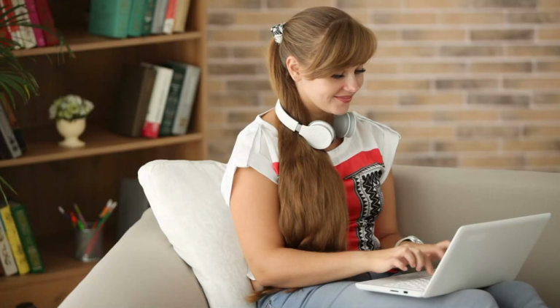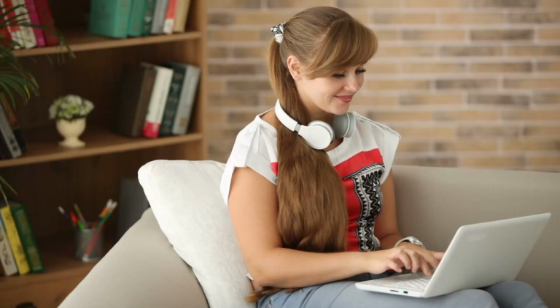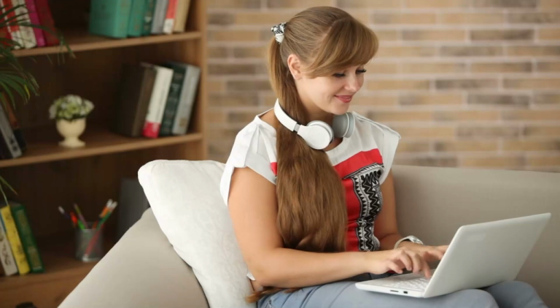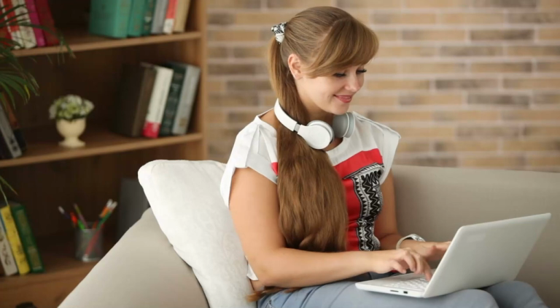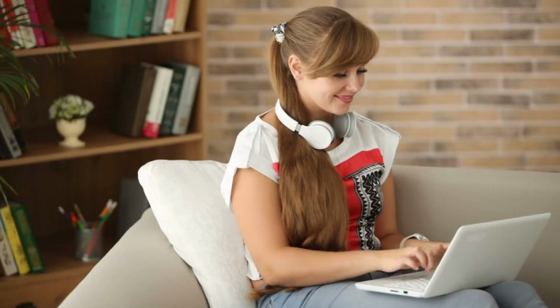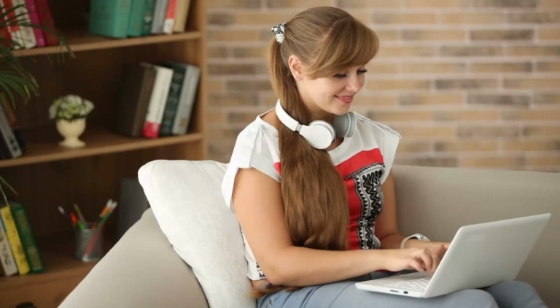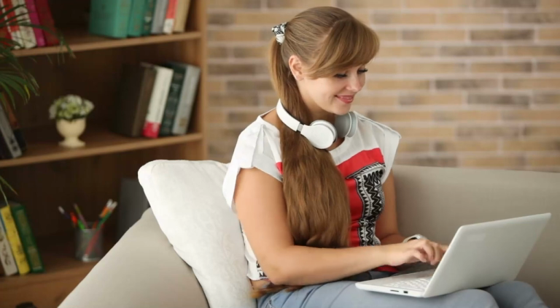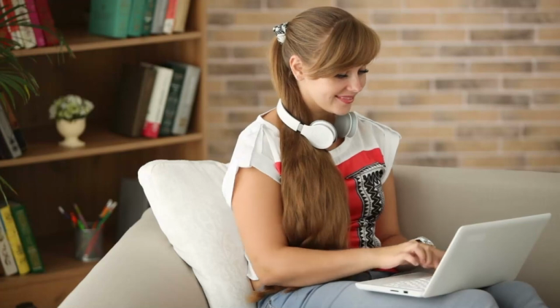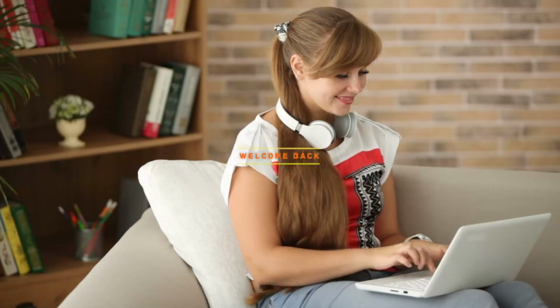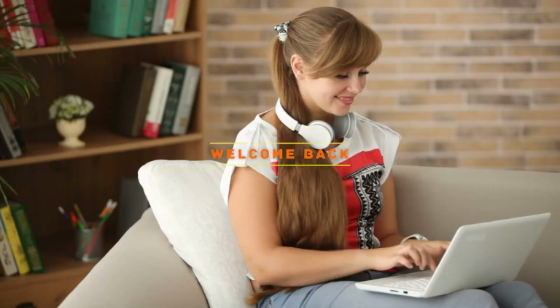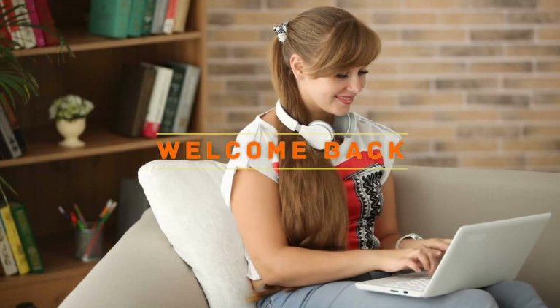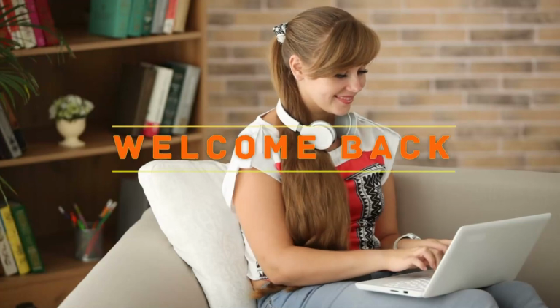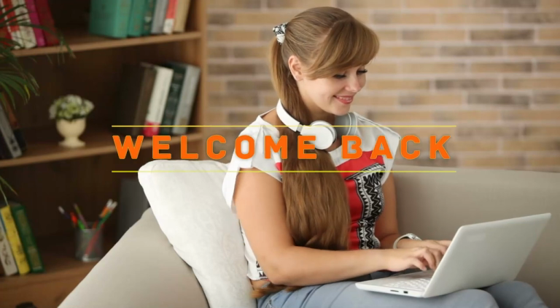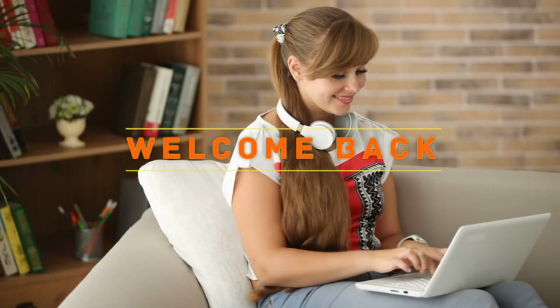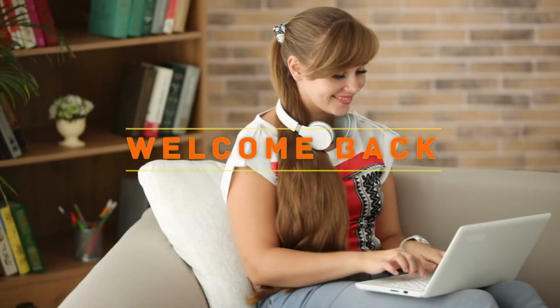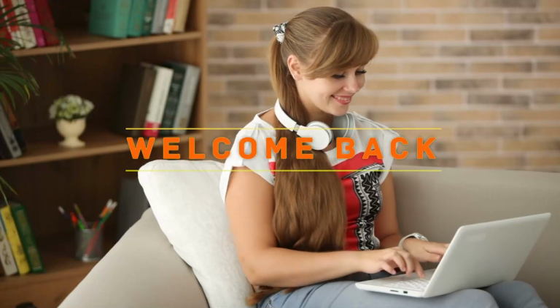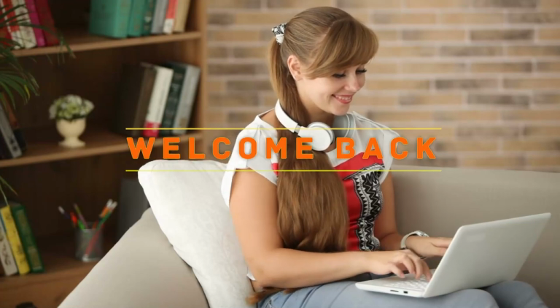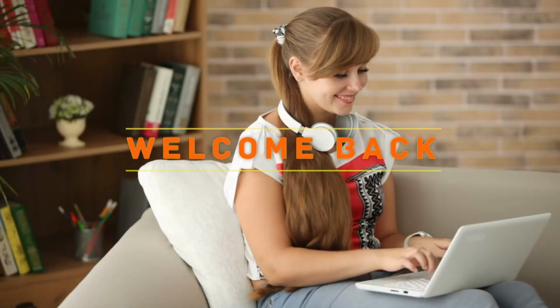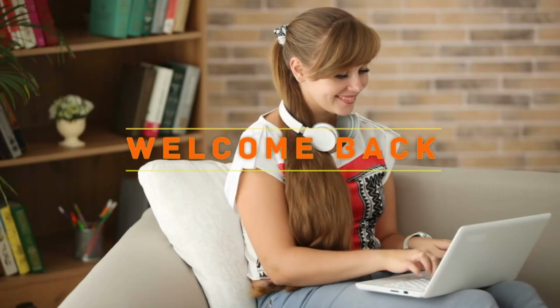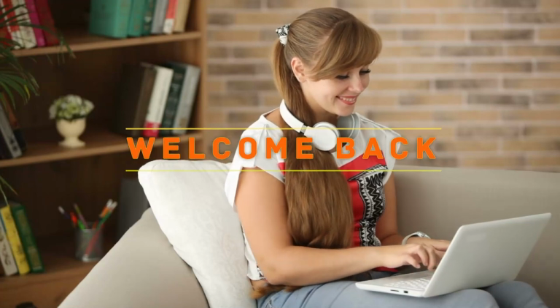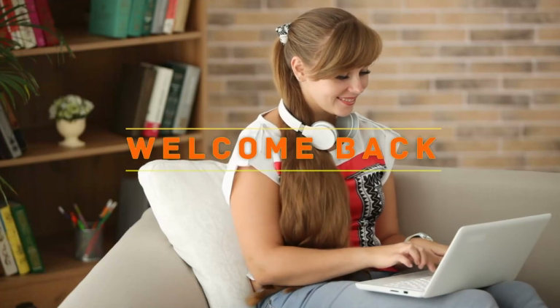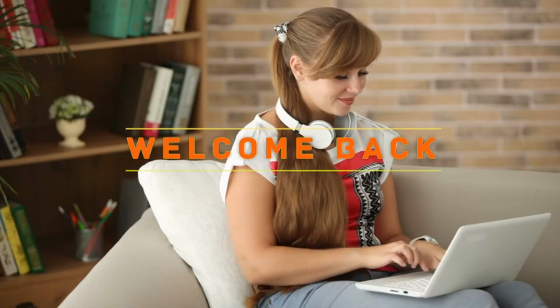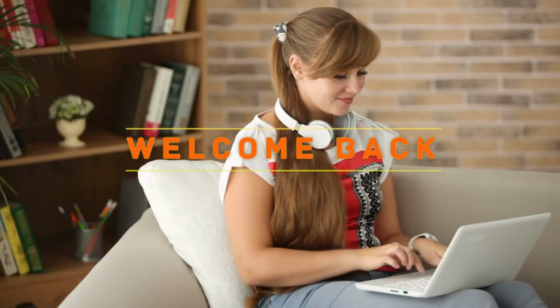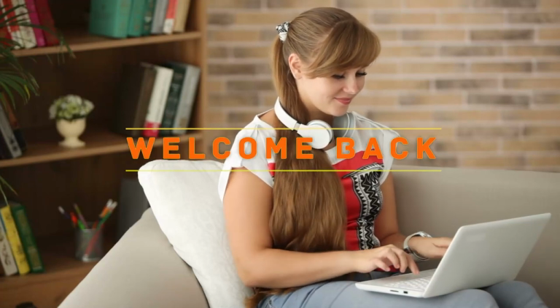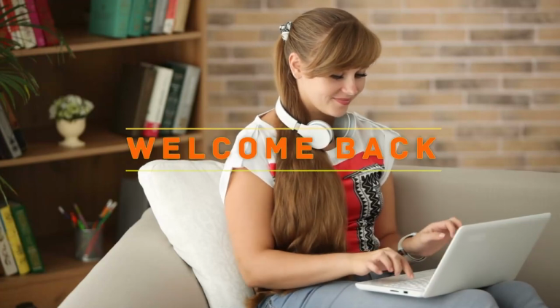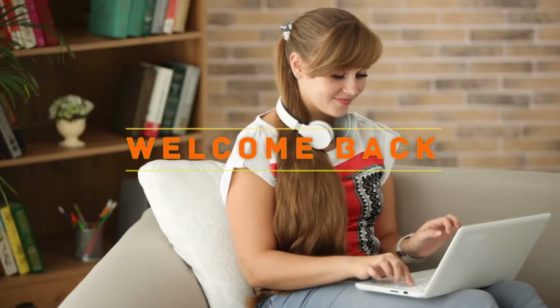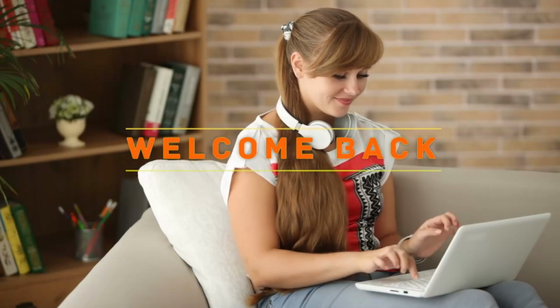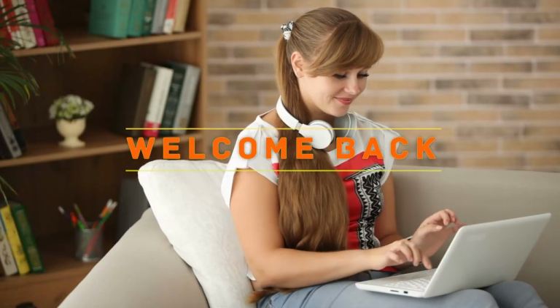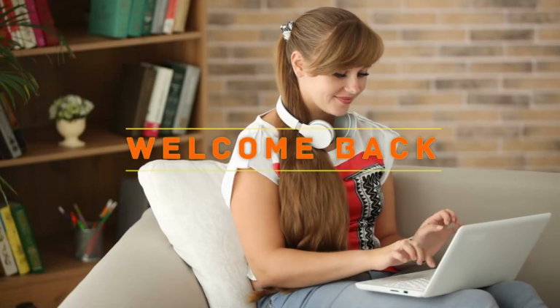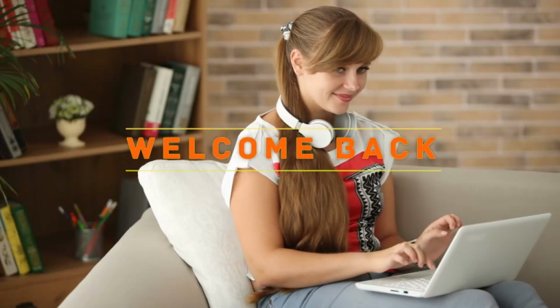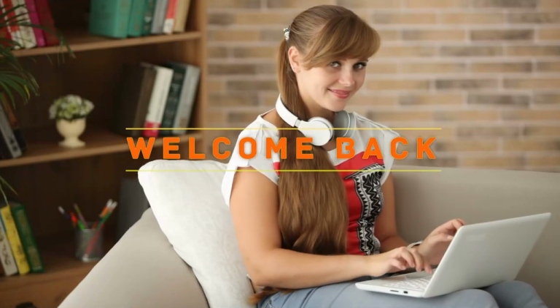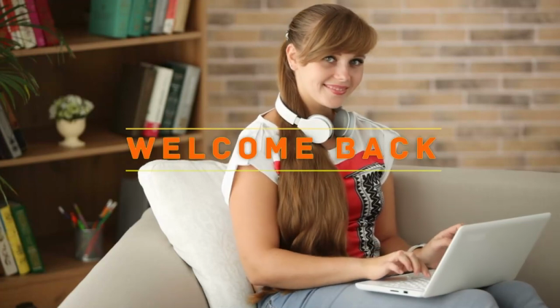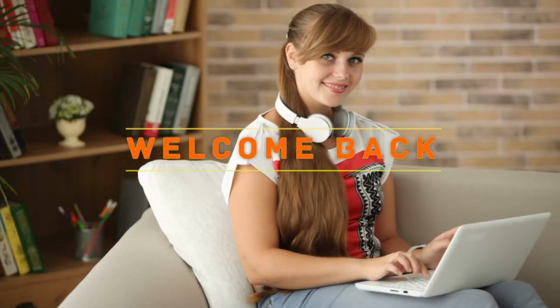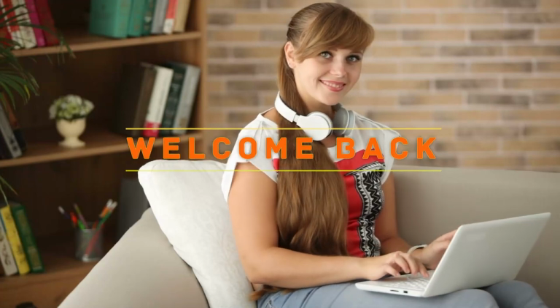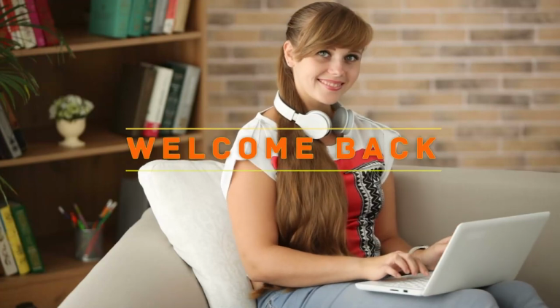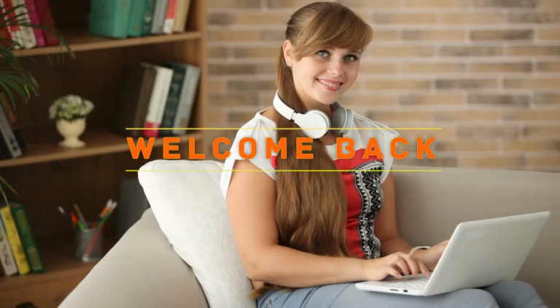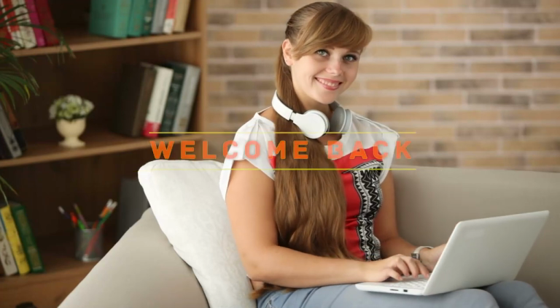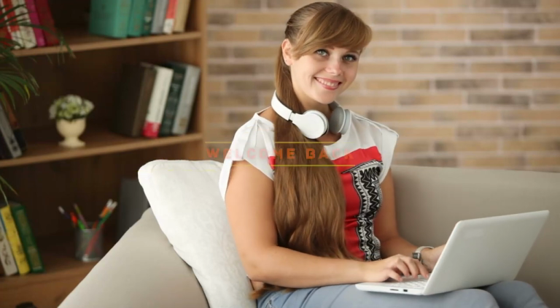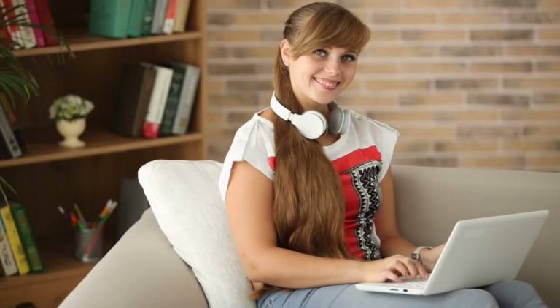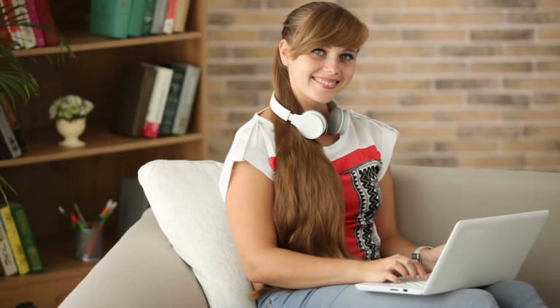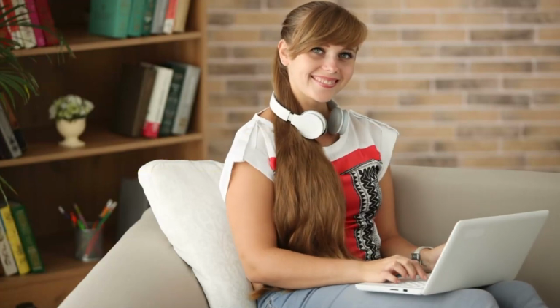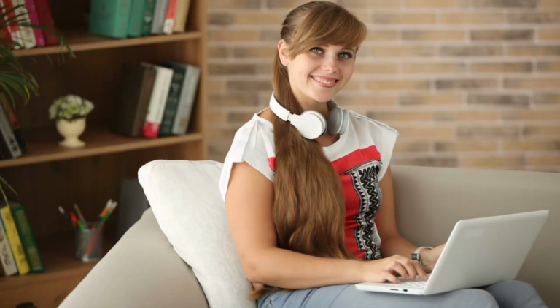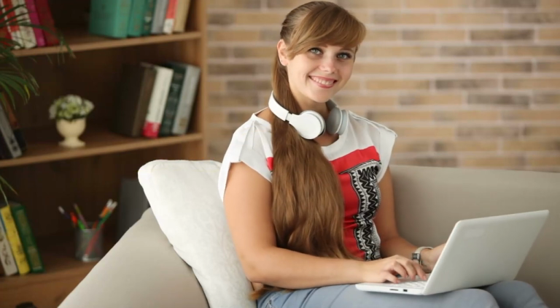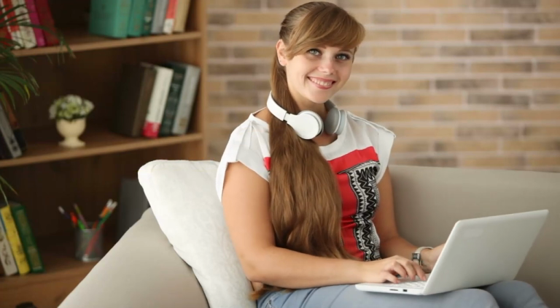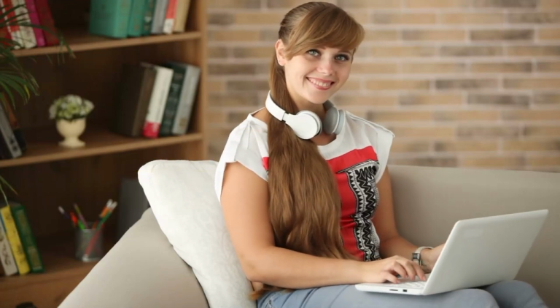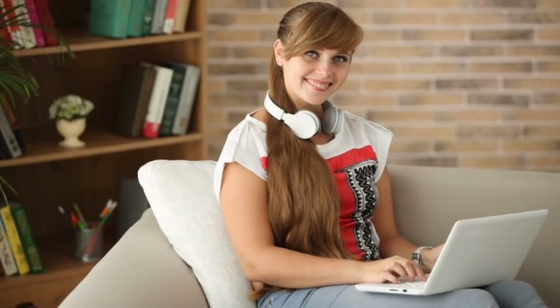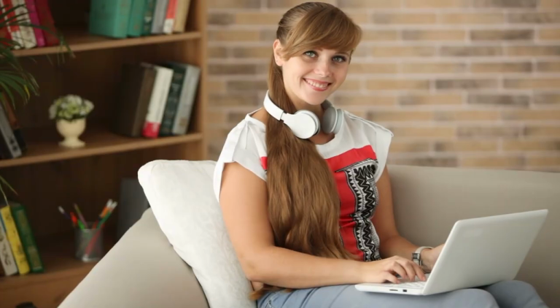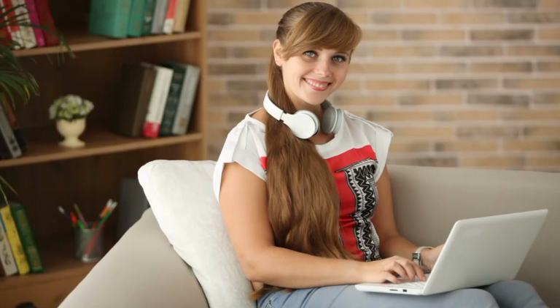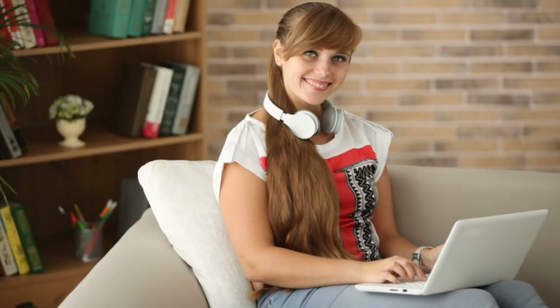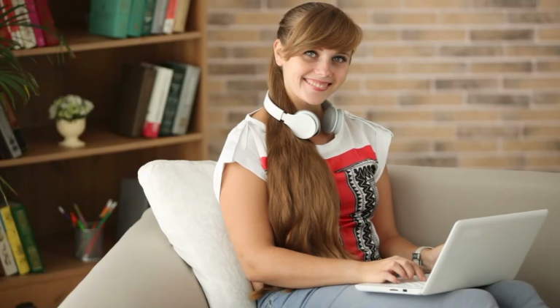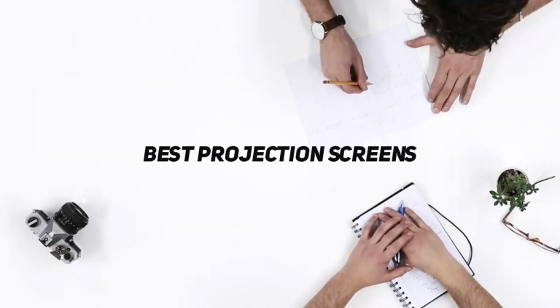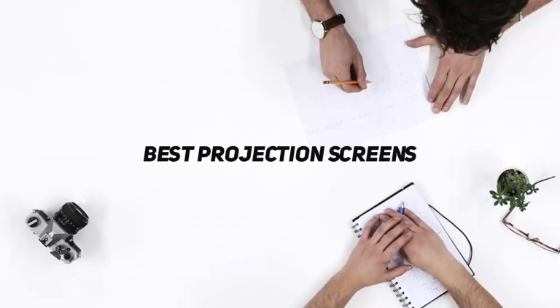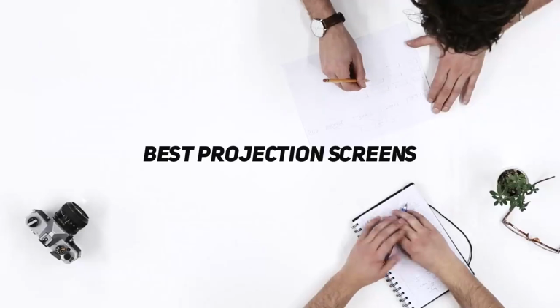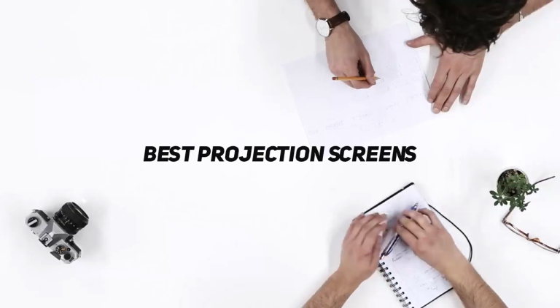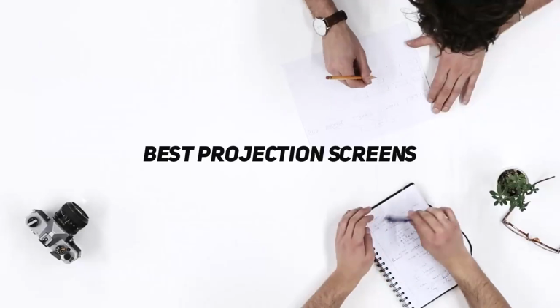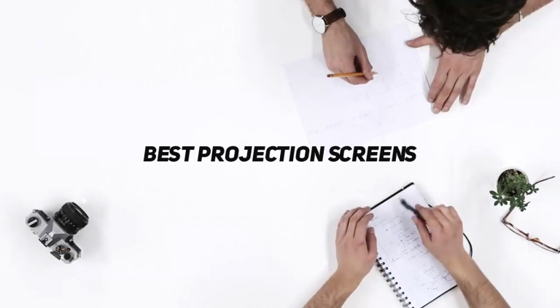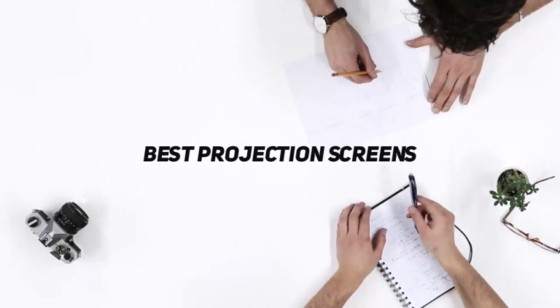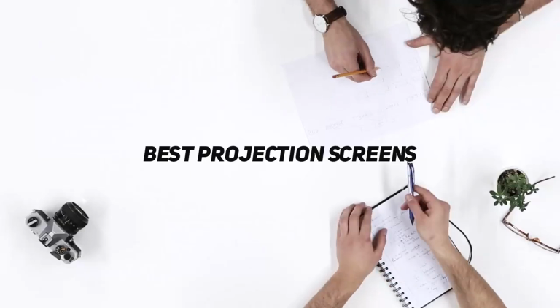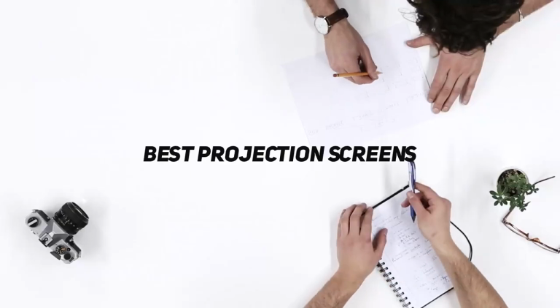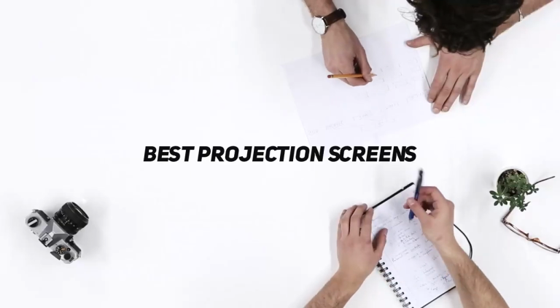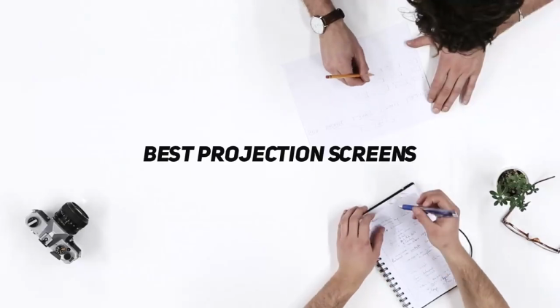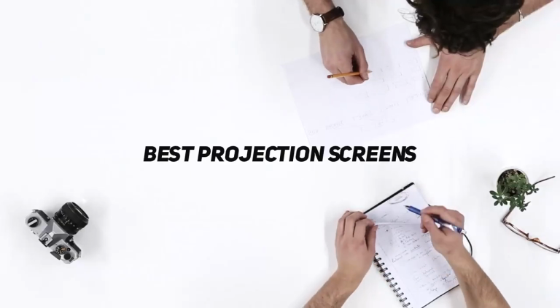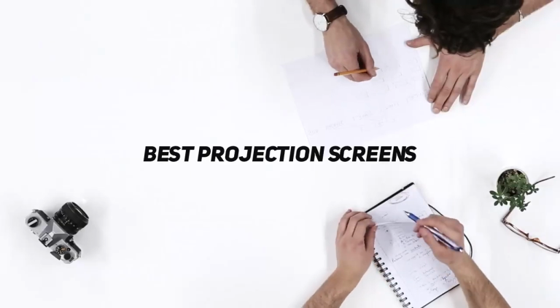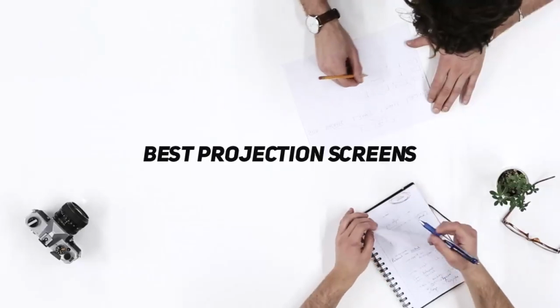Hey, welcome back to my channel. In this video, I'm gonna talk about the top 5 best projection screens.